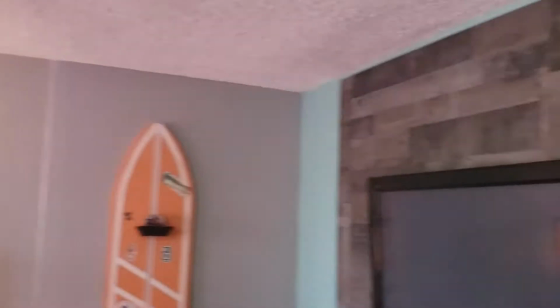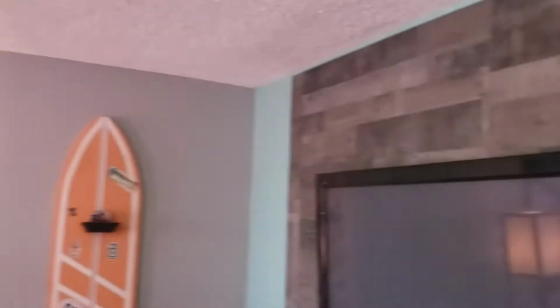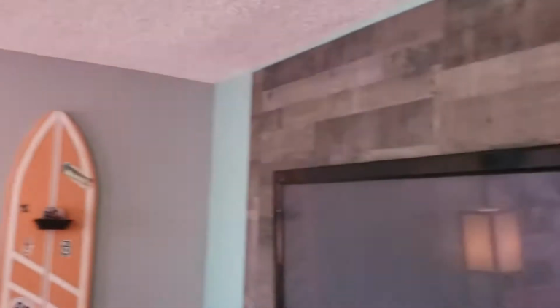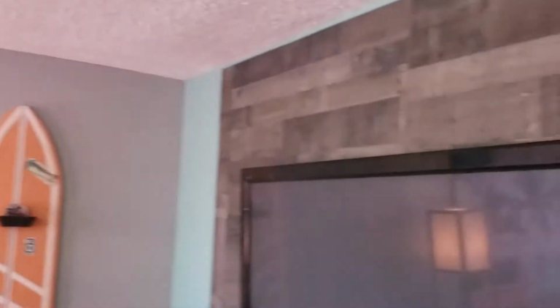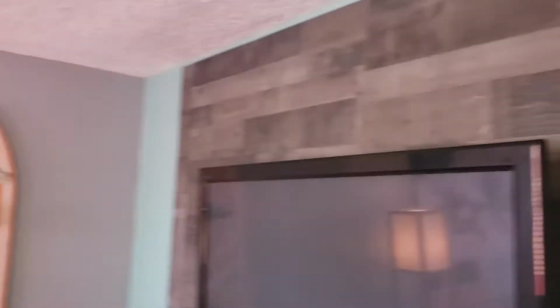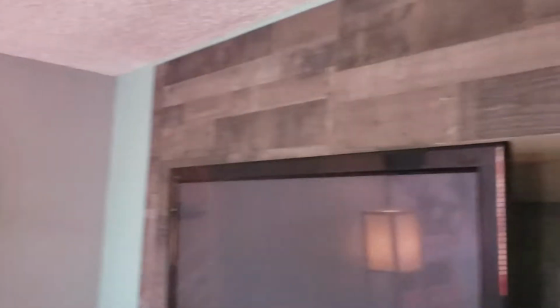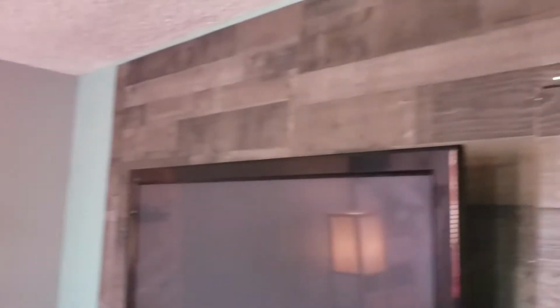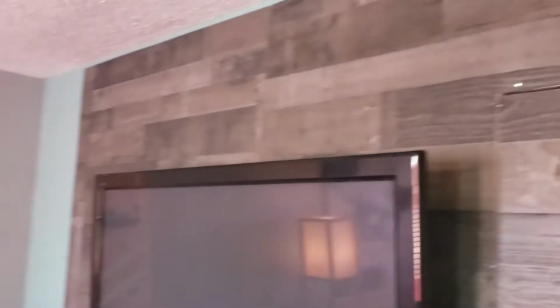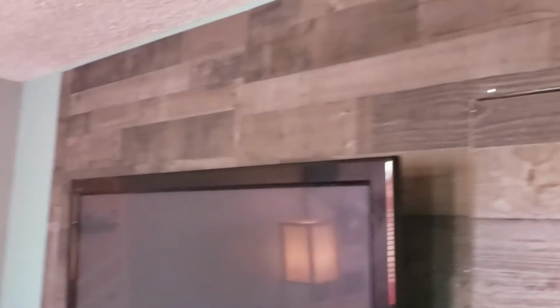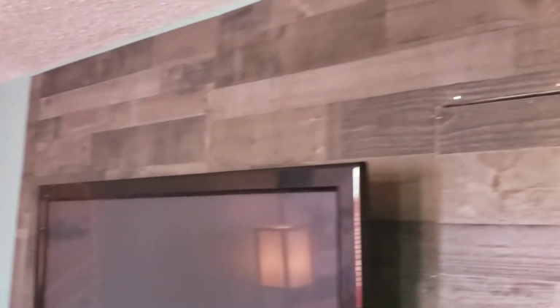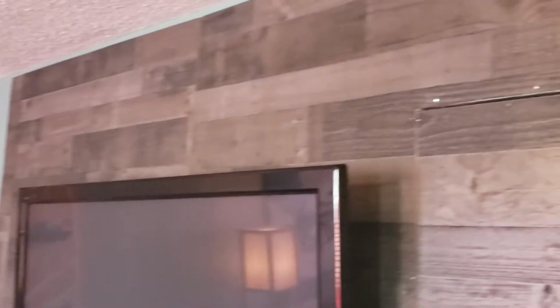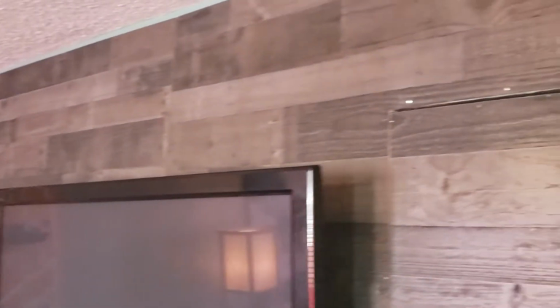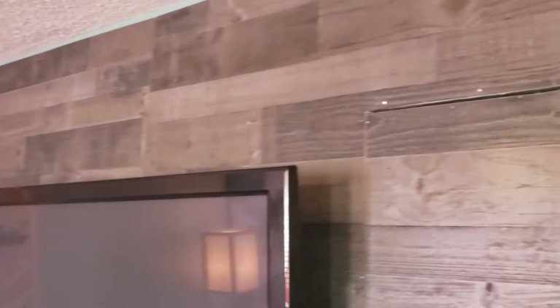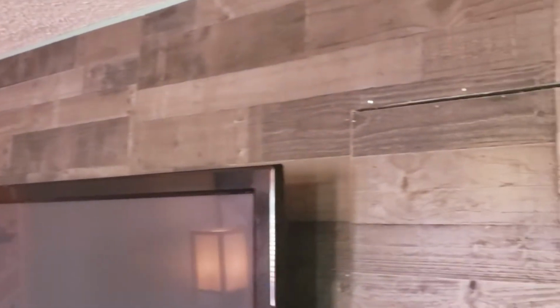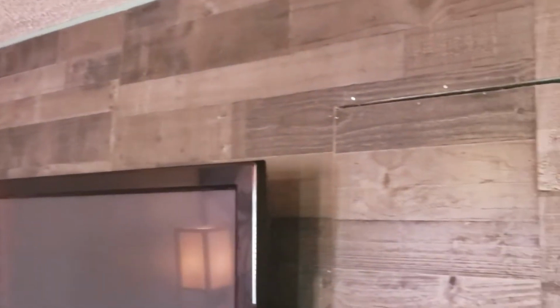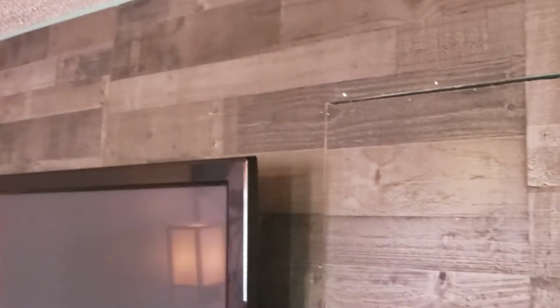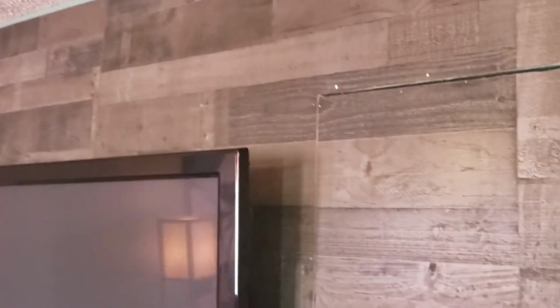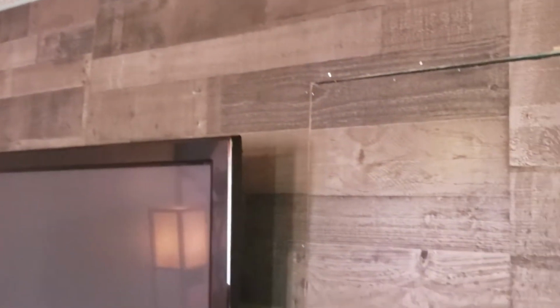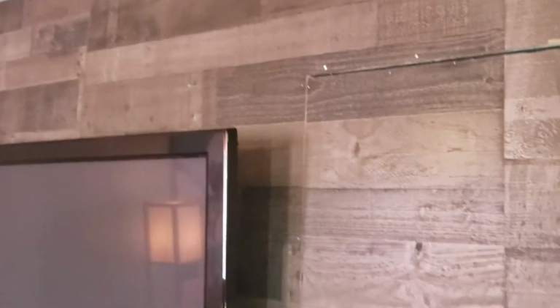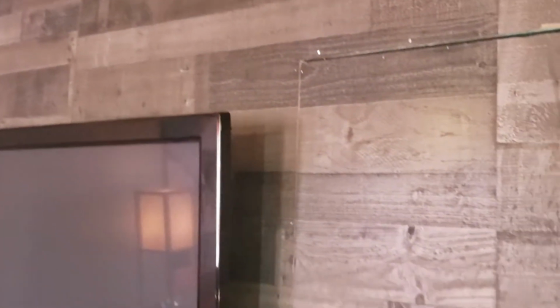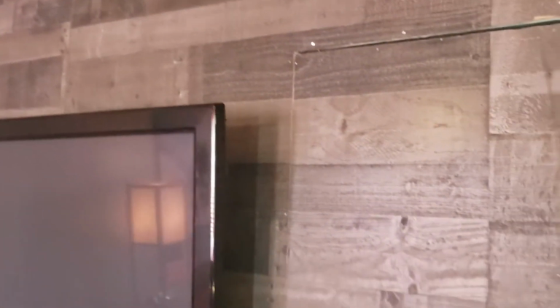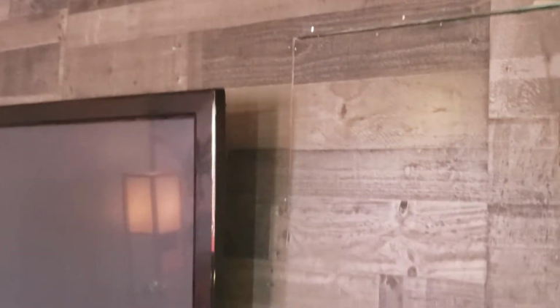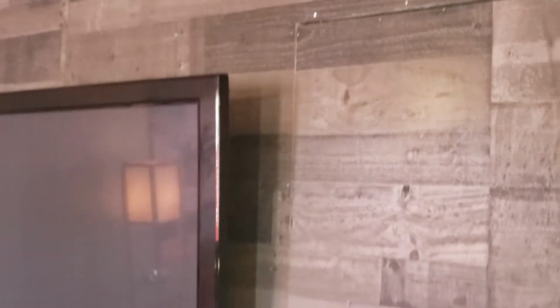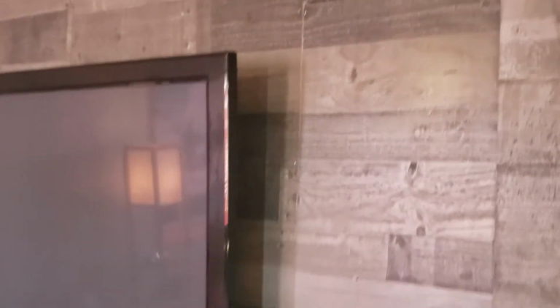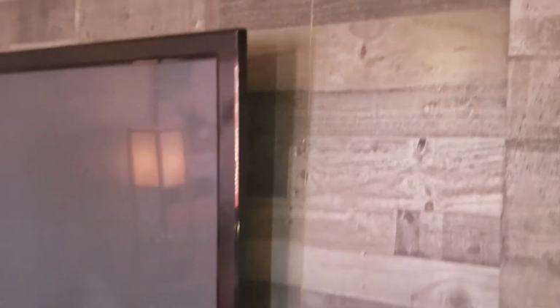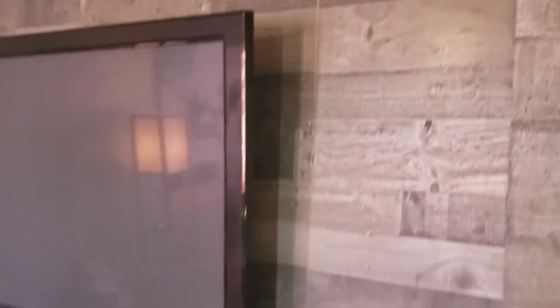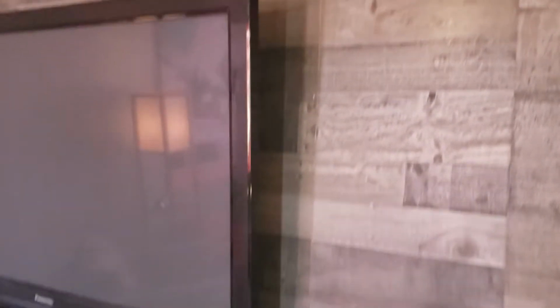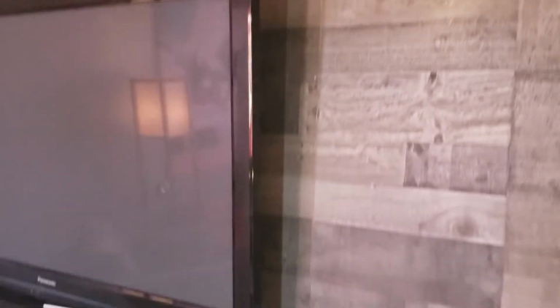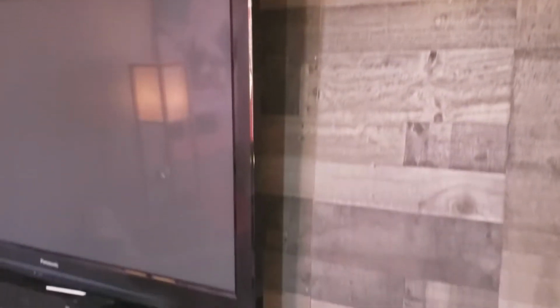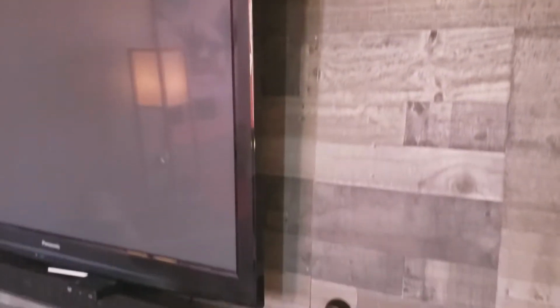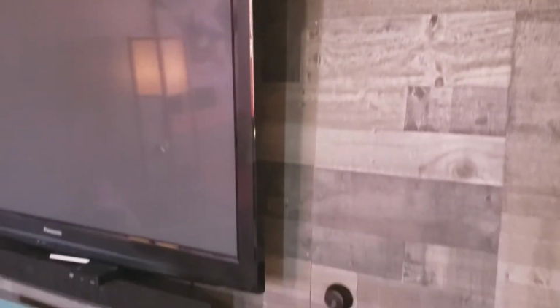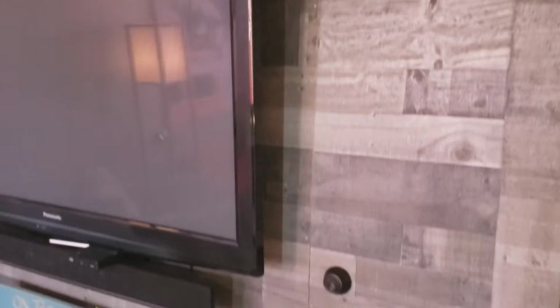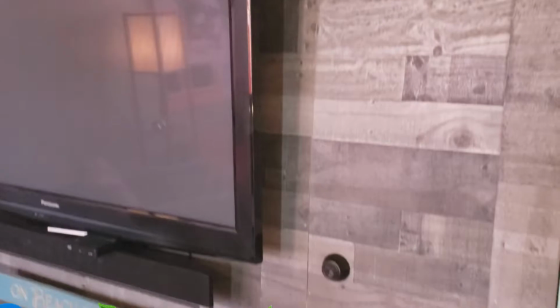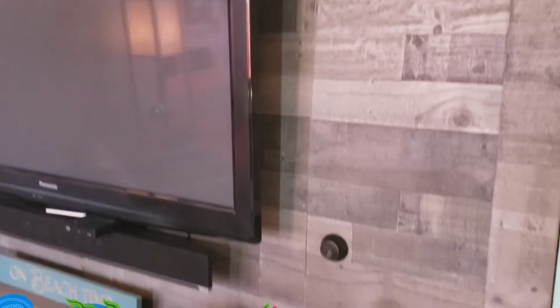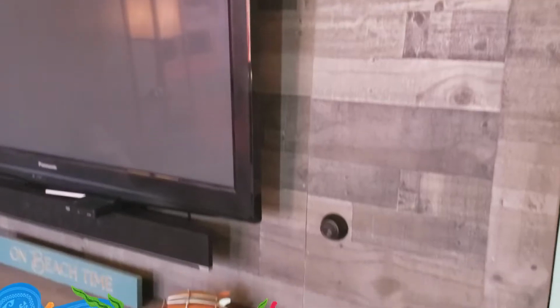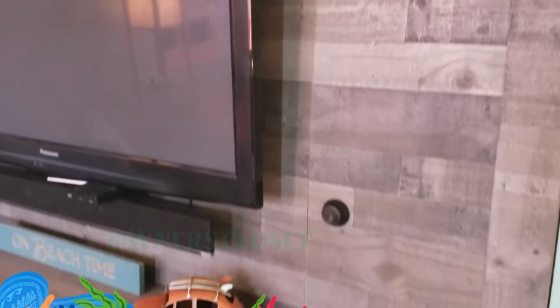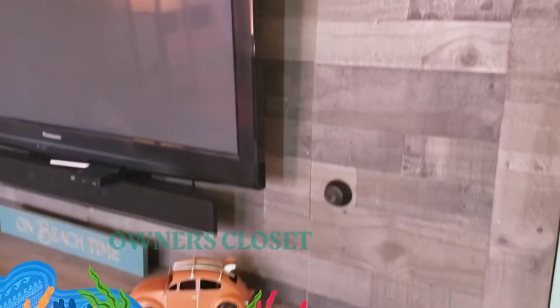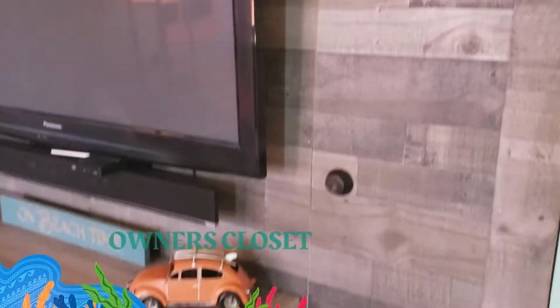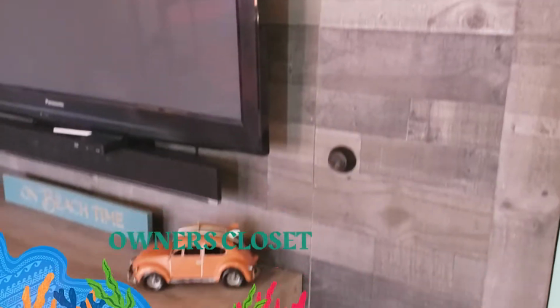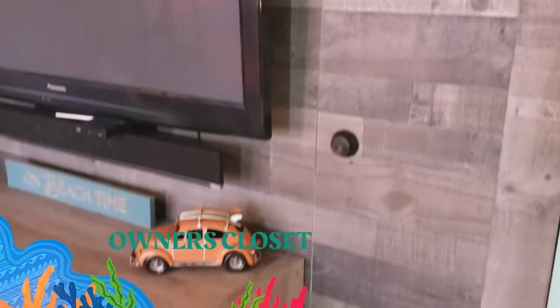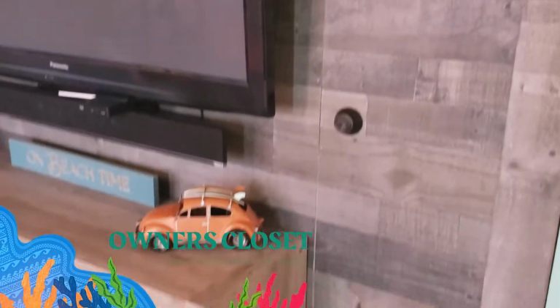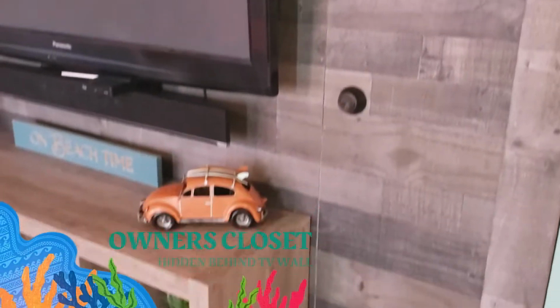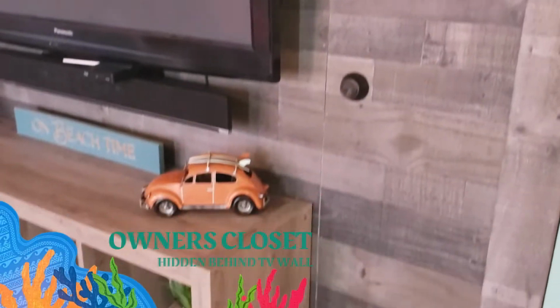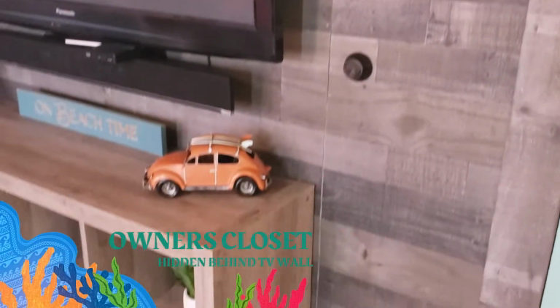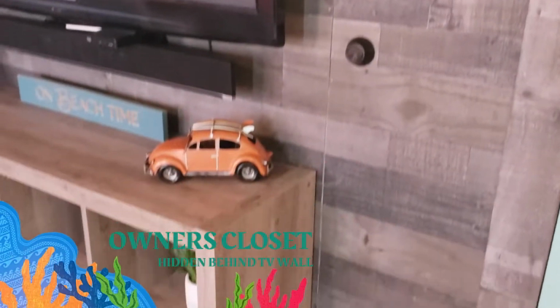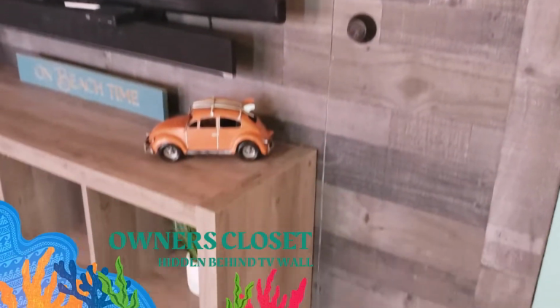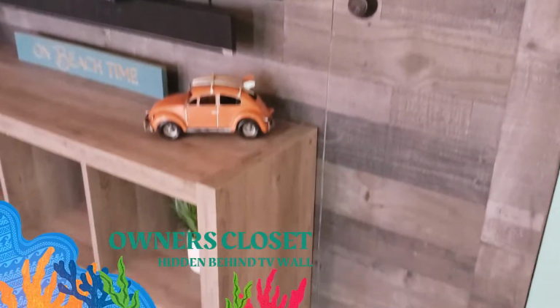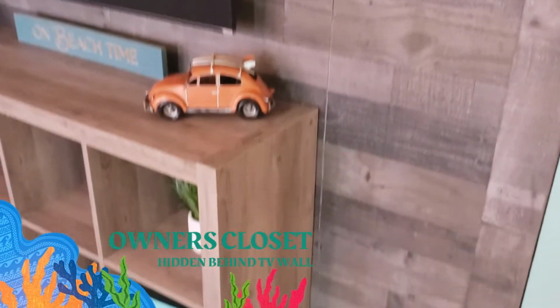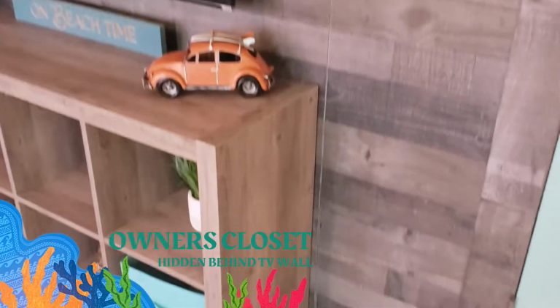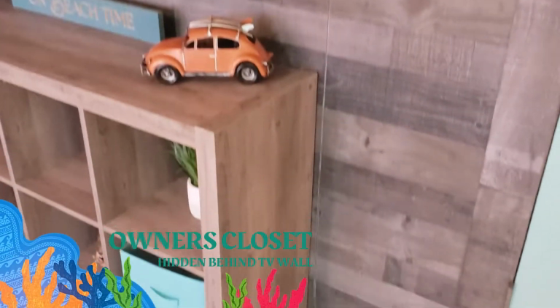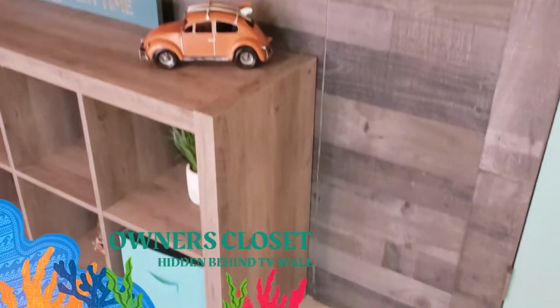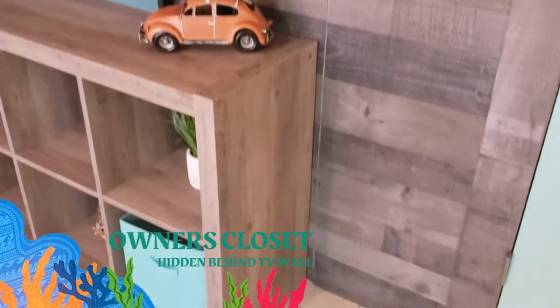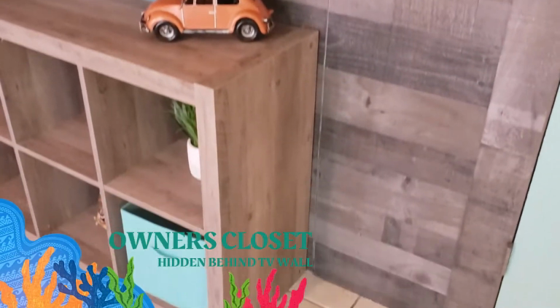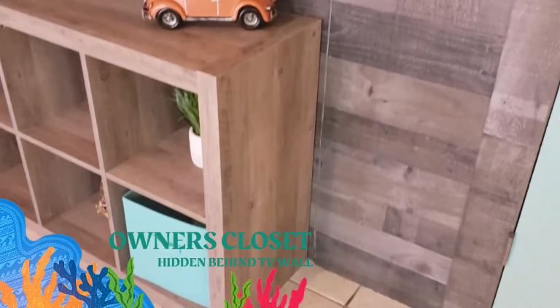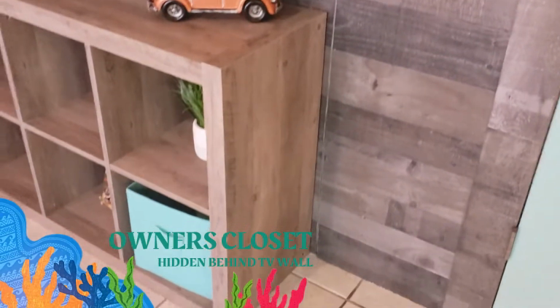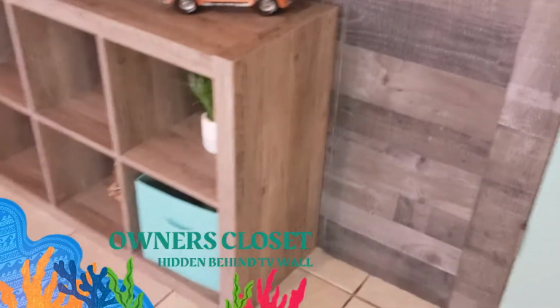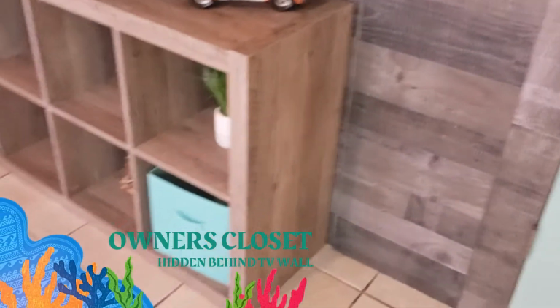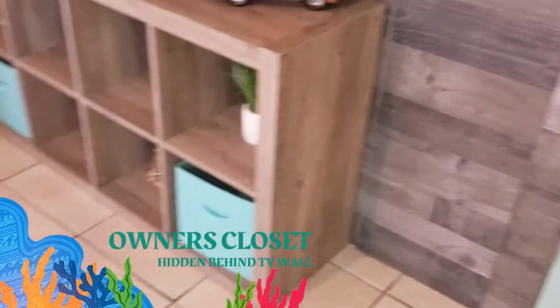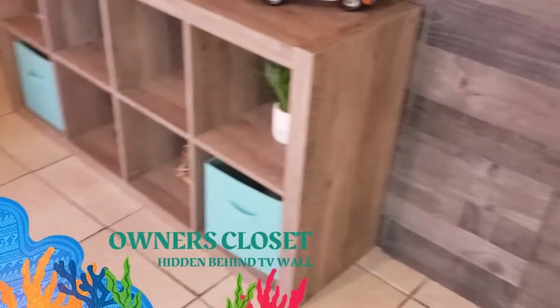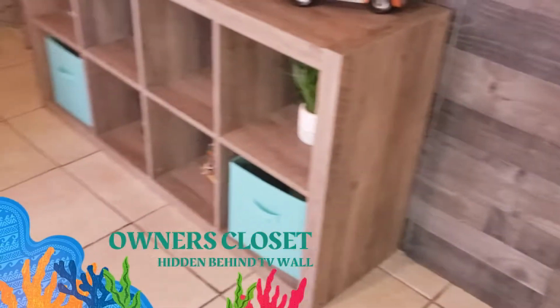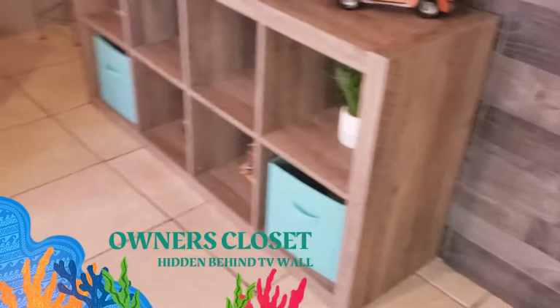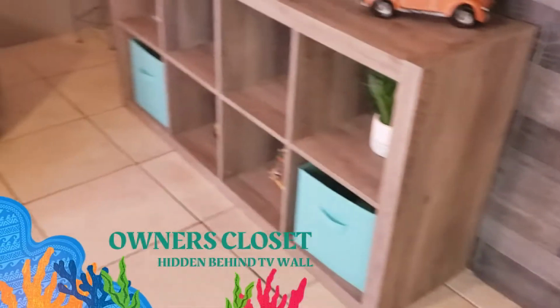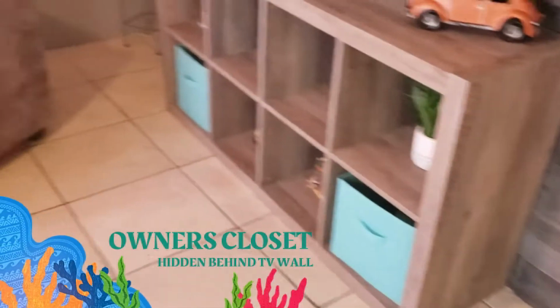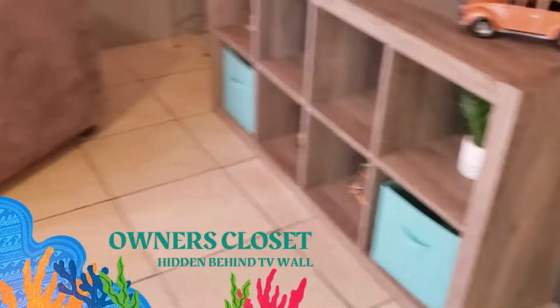Behind the shiplap wall that holds the TV, you'll find an owner's closet so you can keep all your personal belongings while it's rented out.